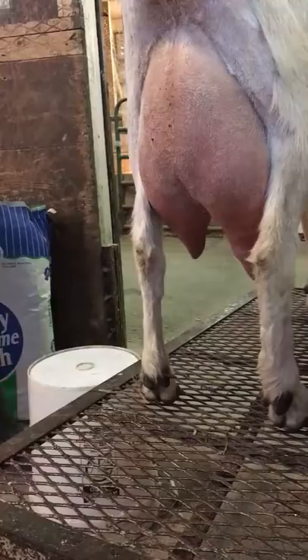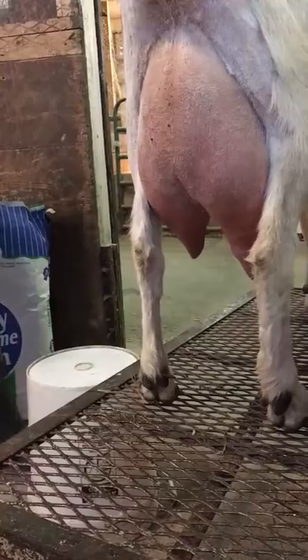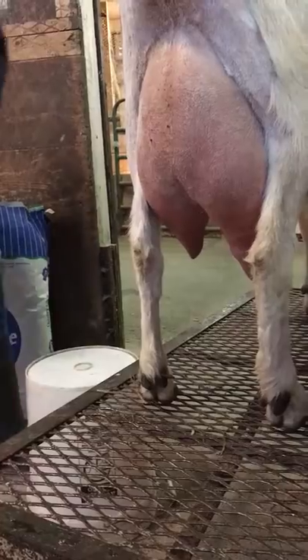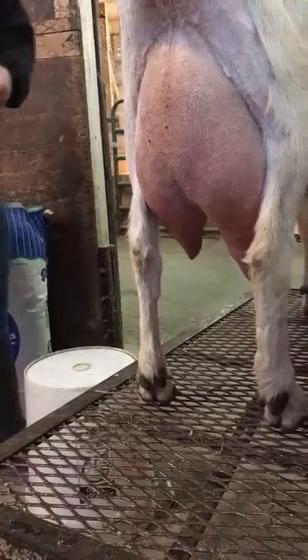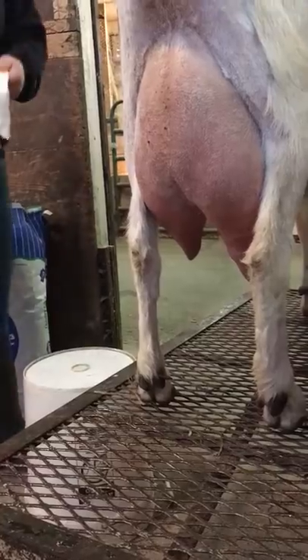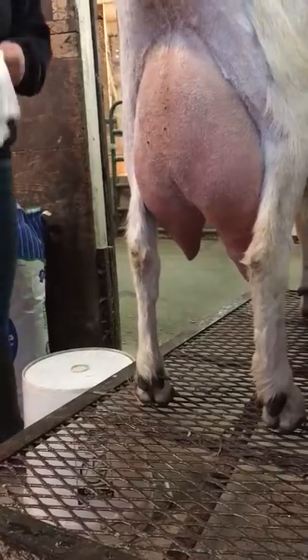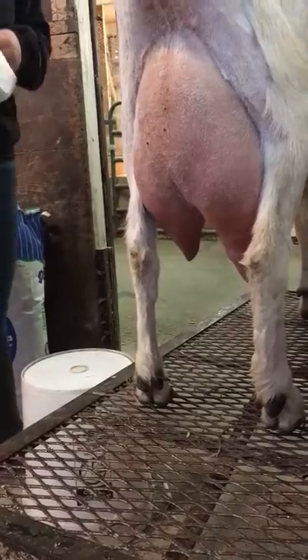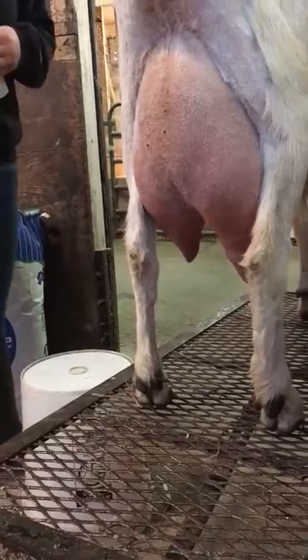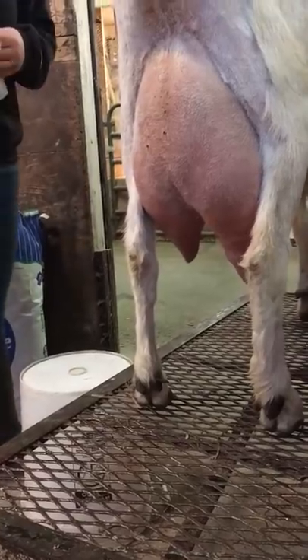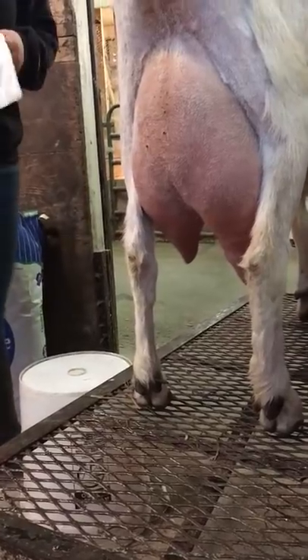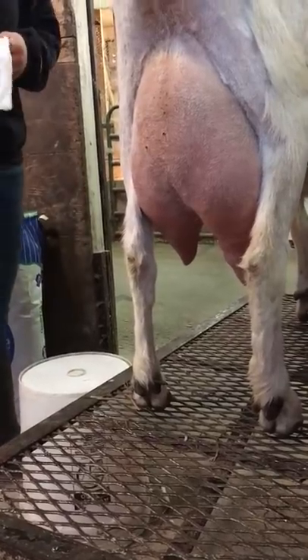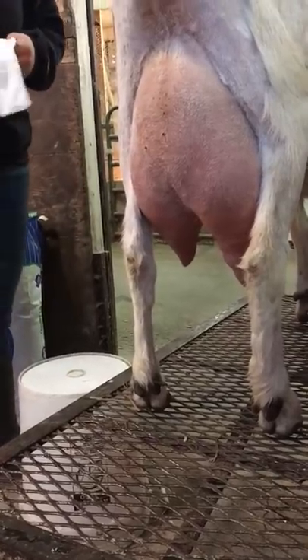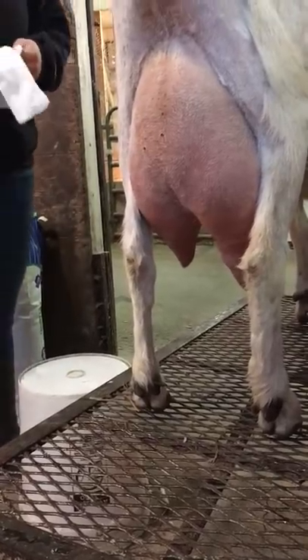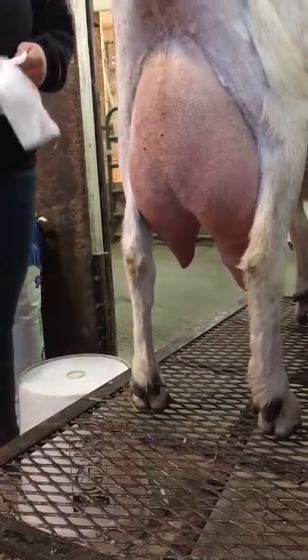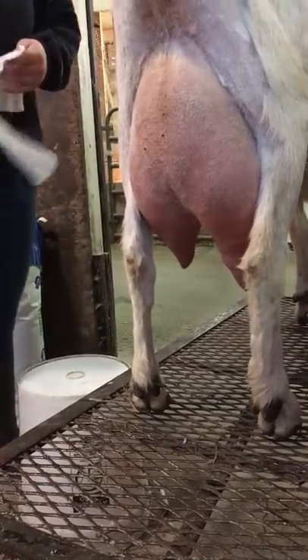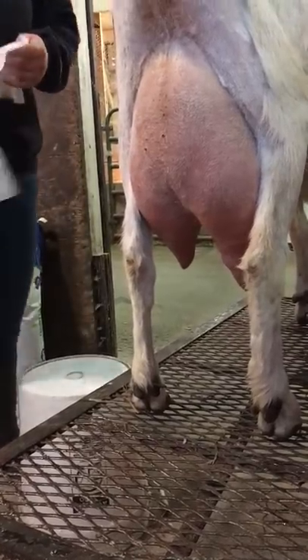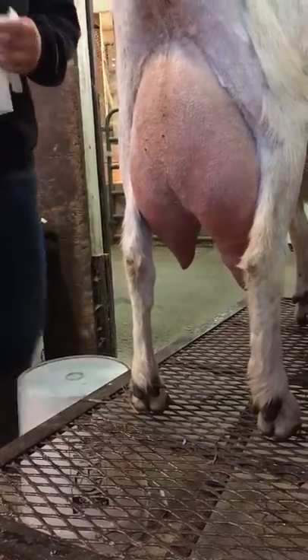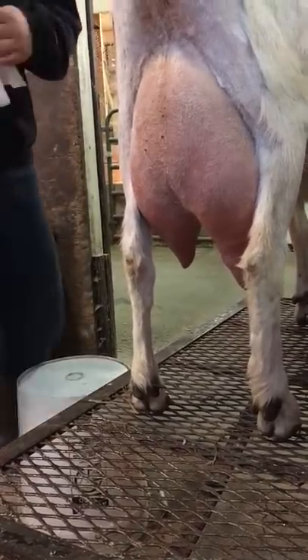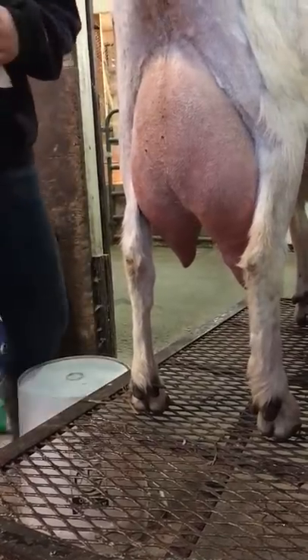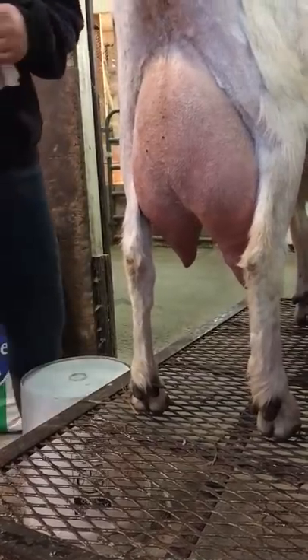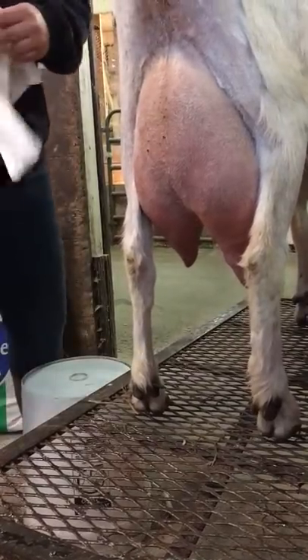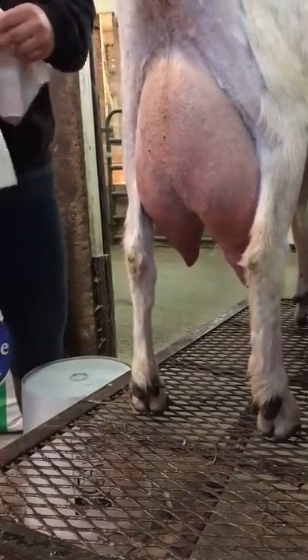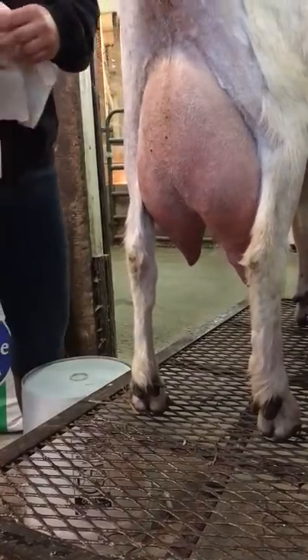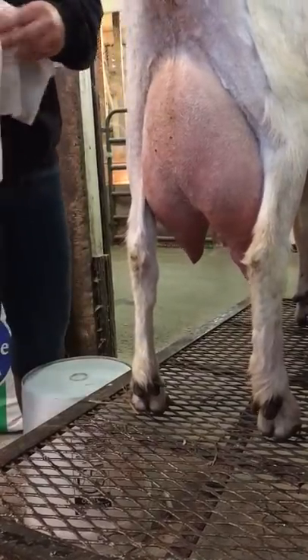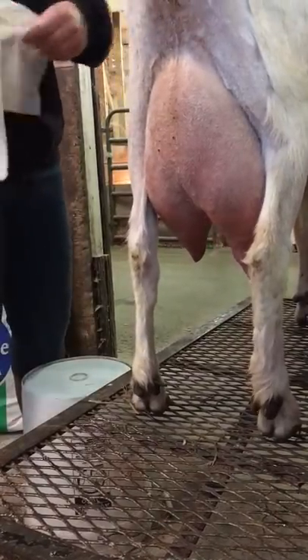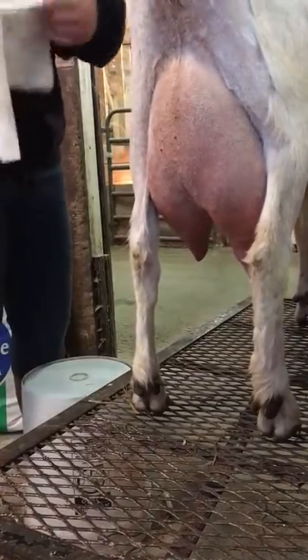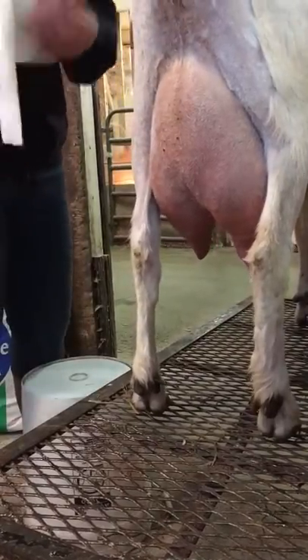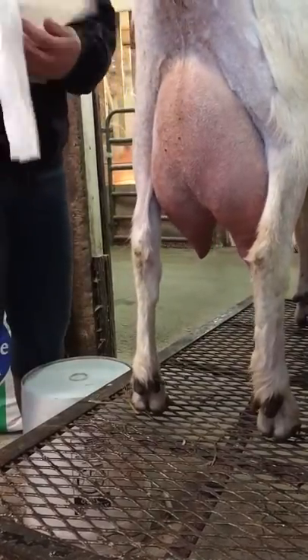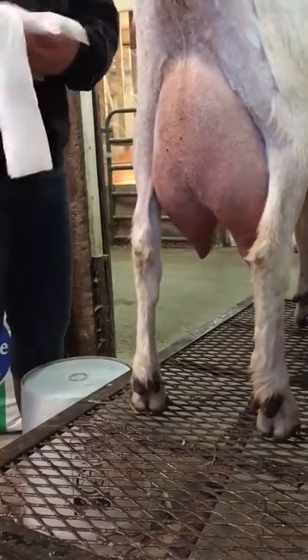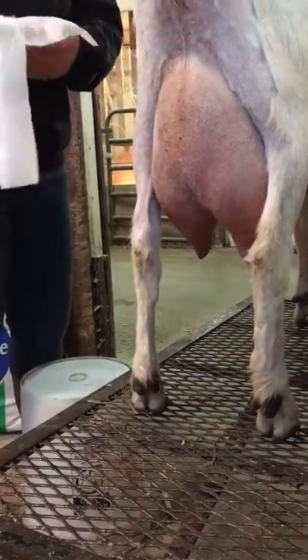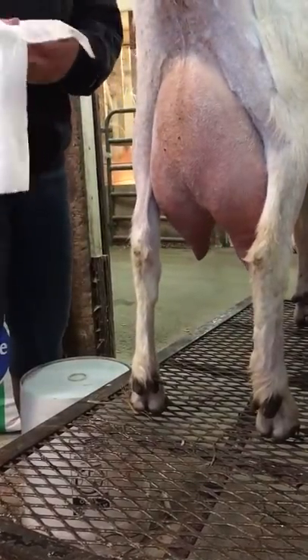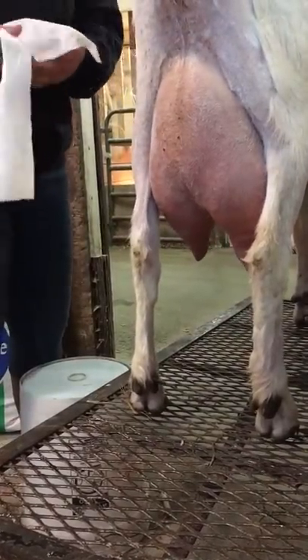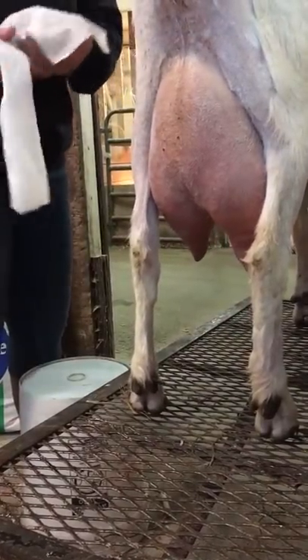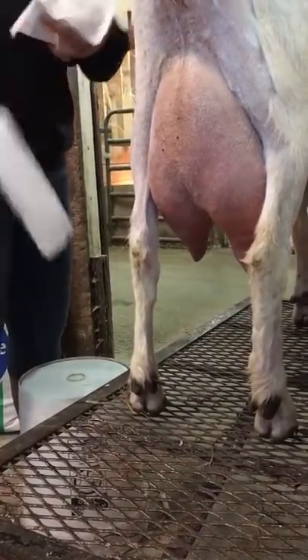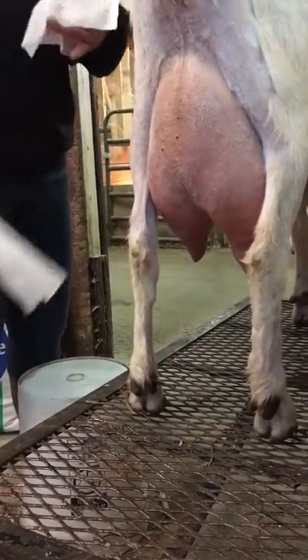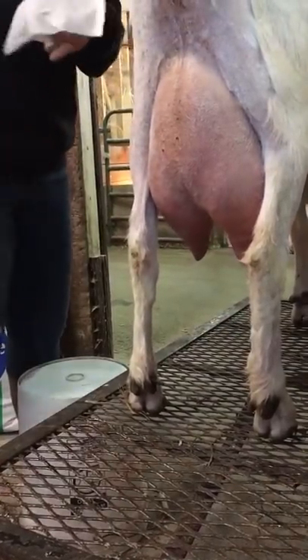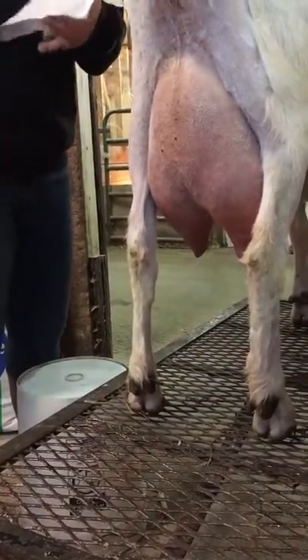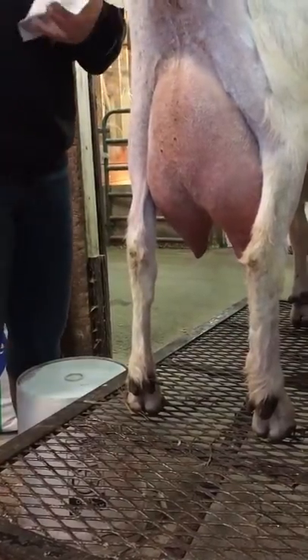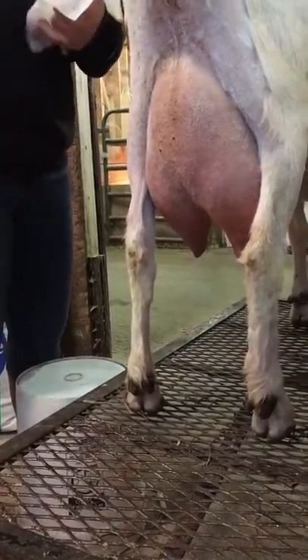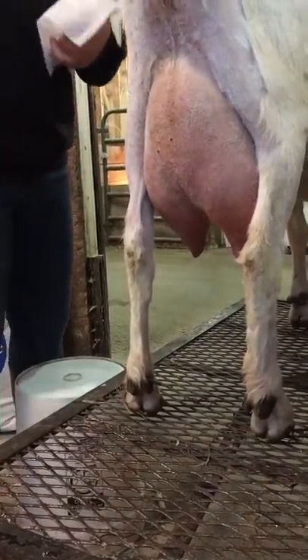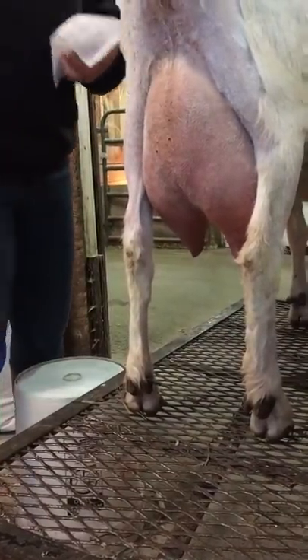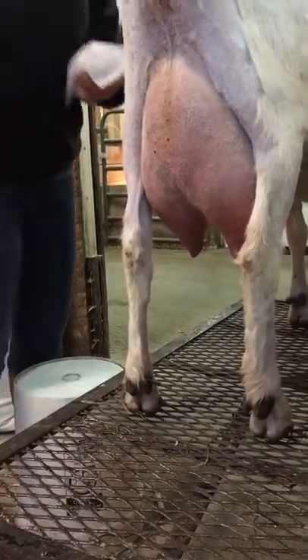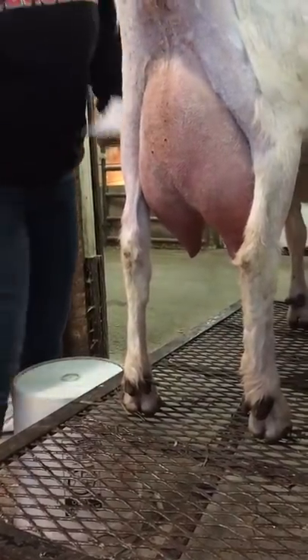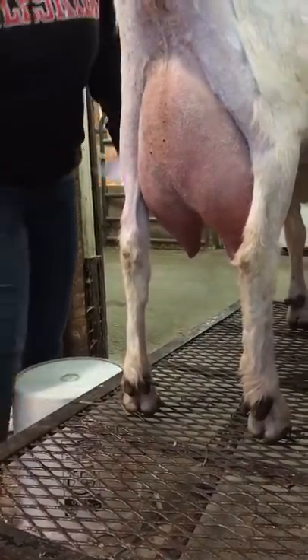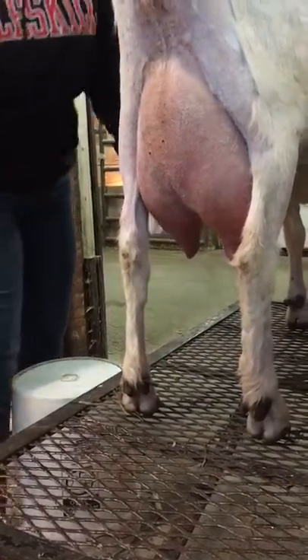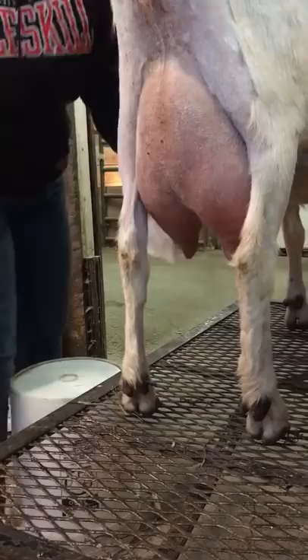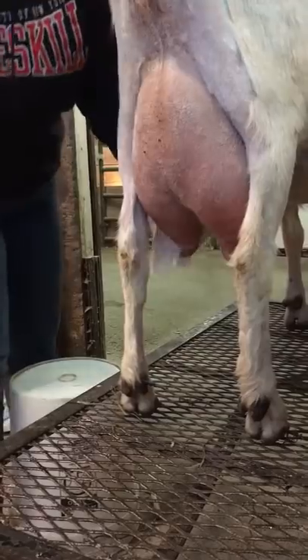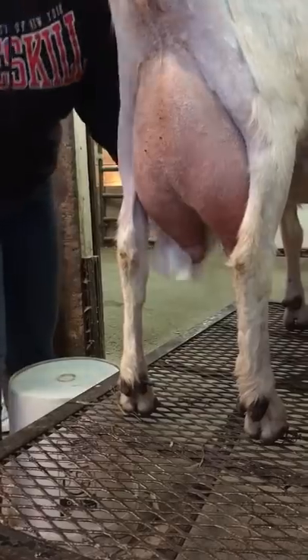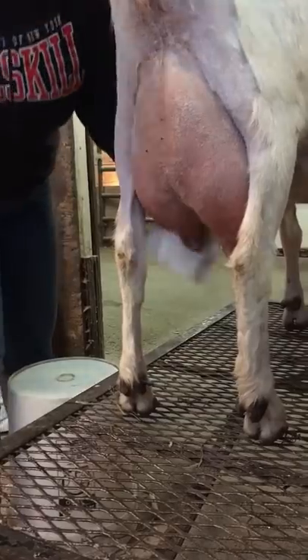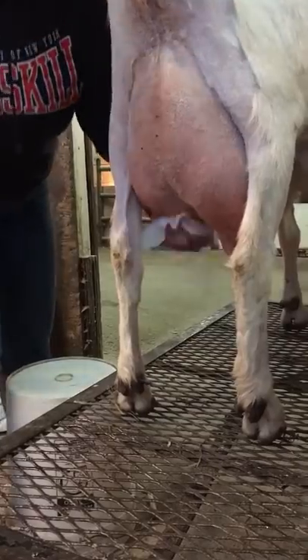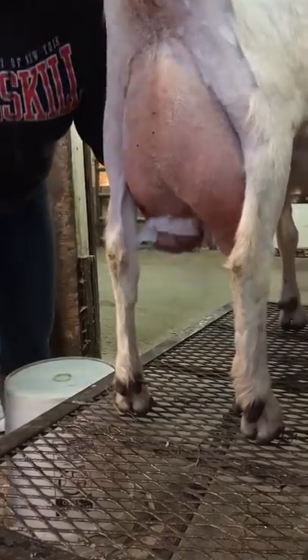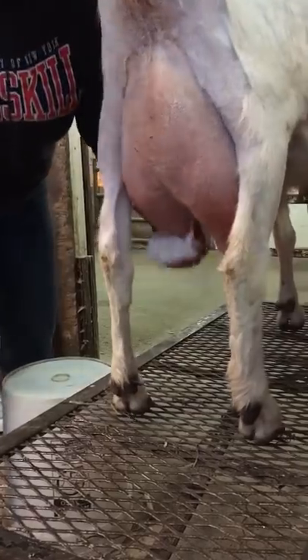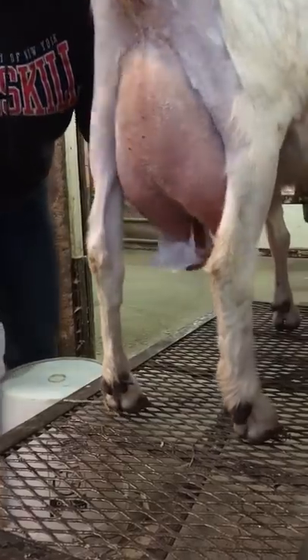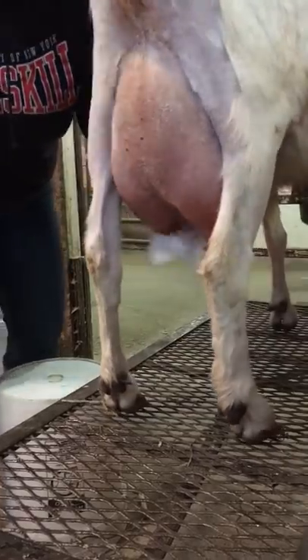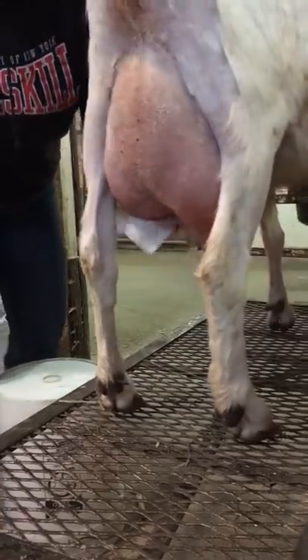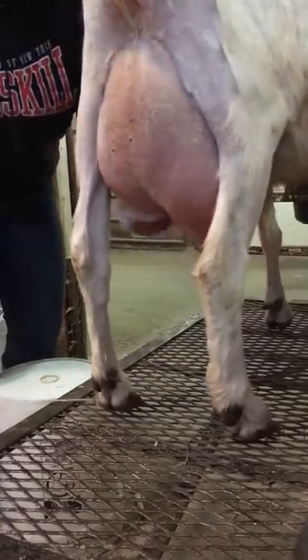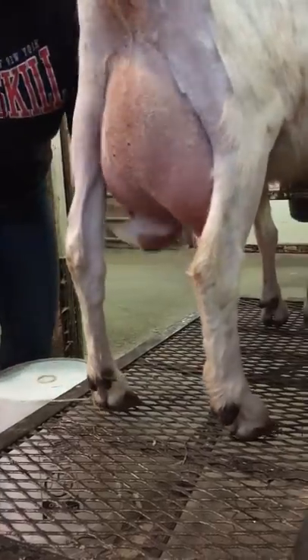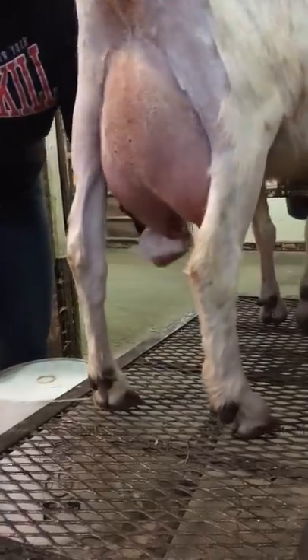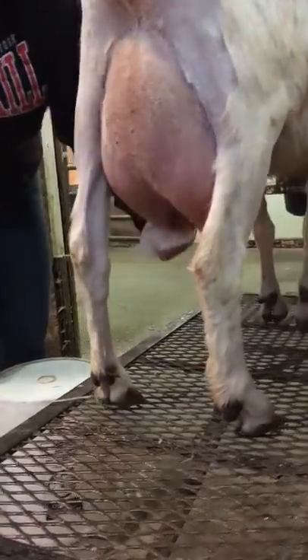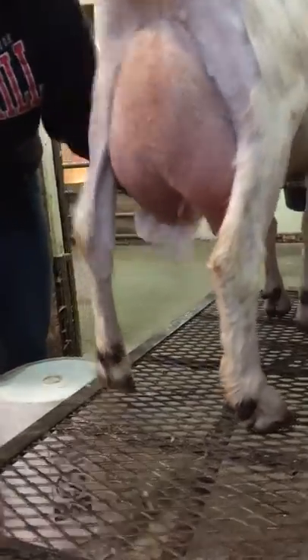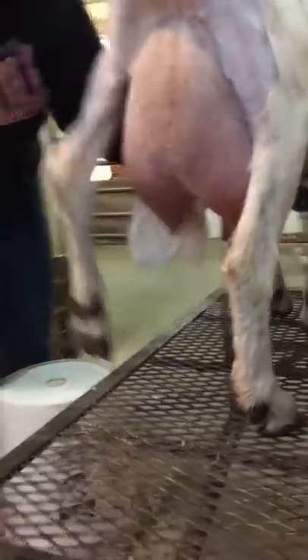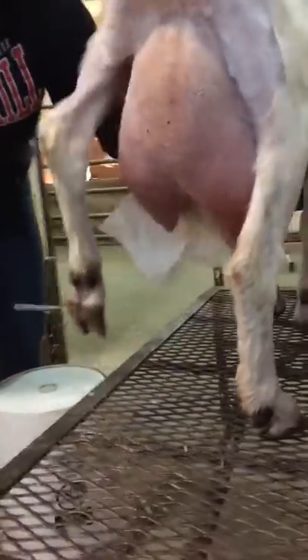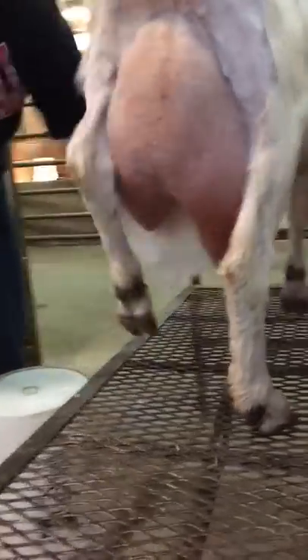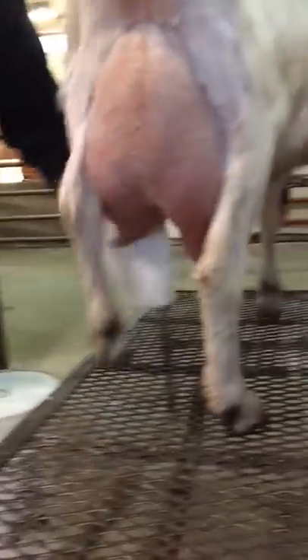My name is Gabriella Melnick and I'm going to teach you how to milk a goat. The first step is to wipe each teat completely.